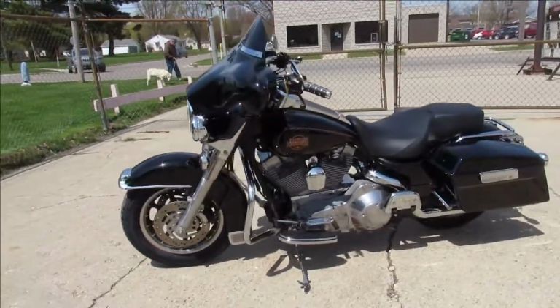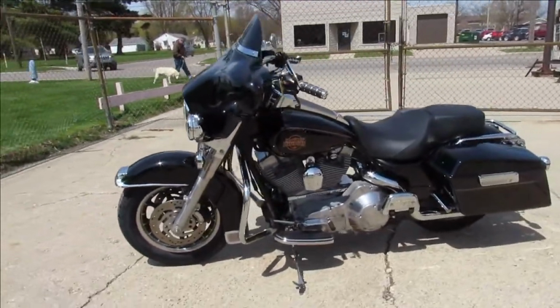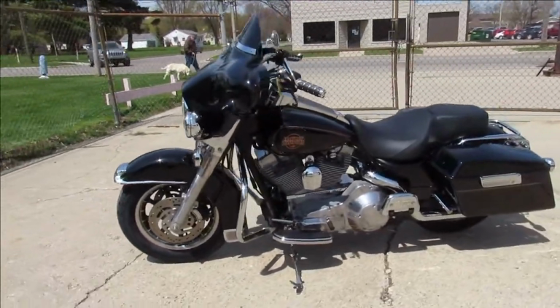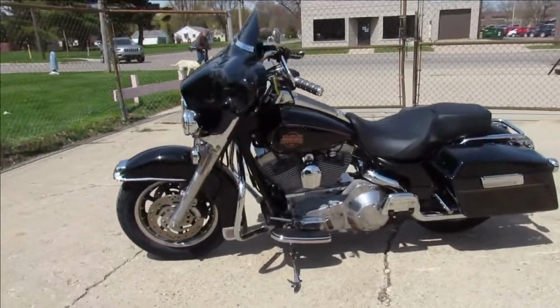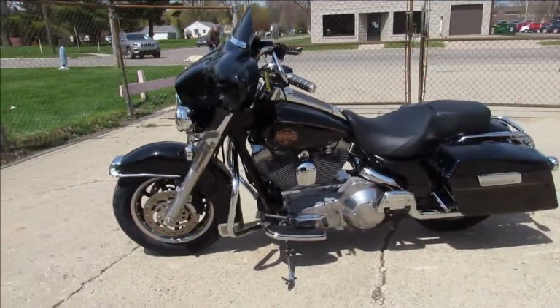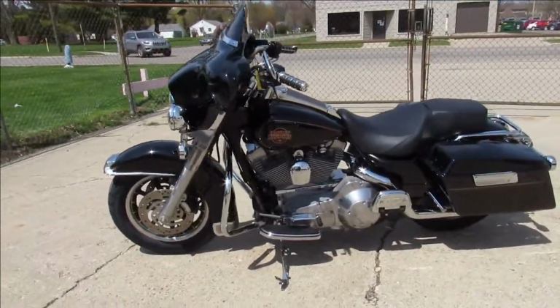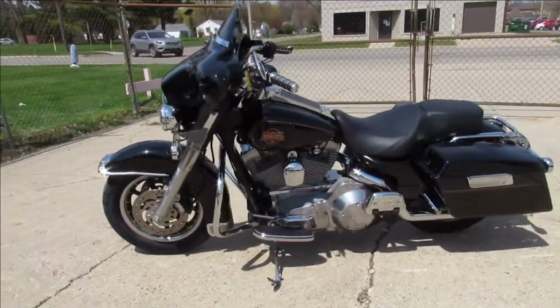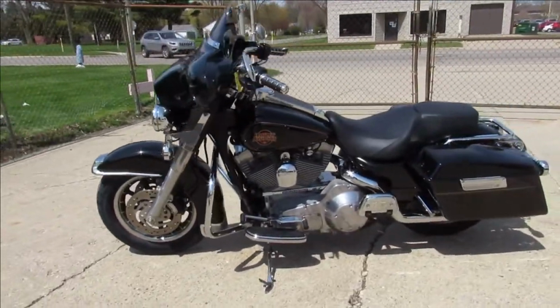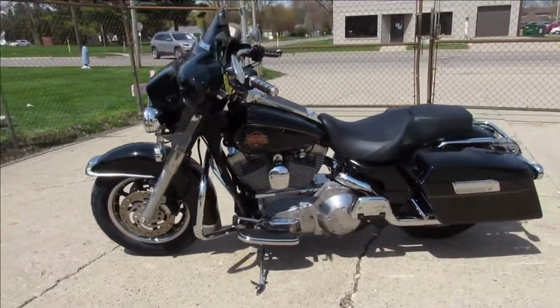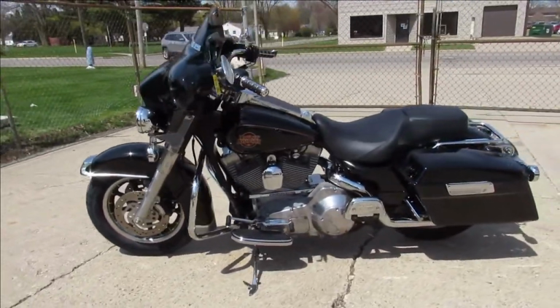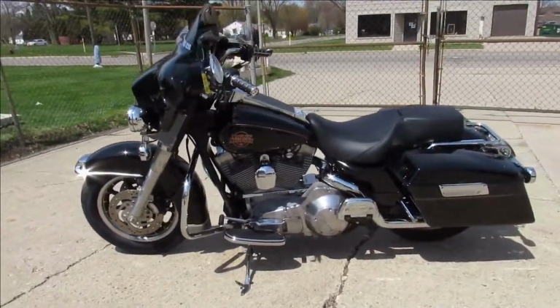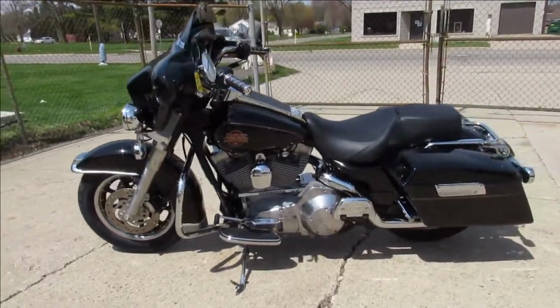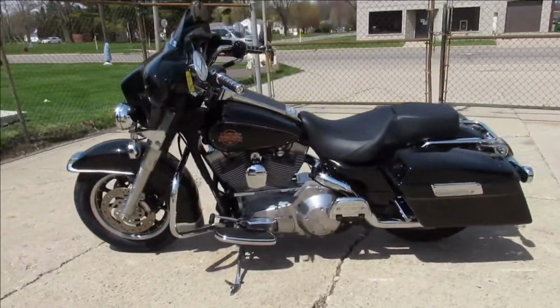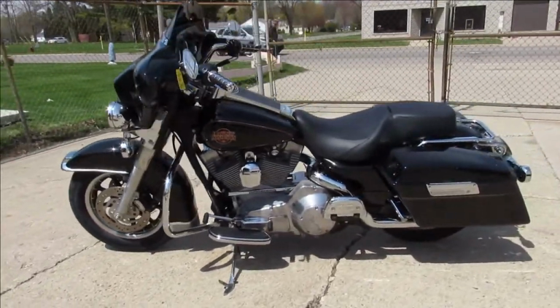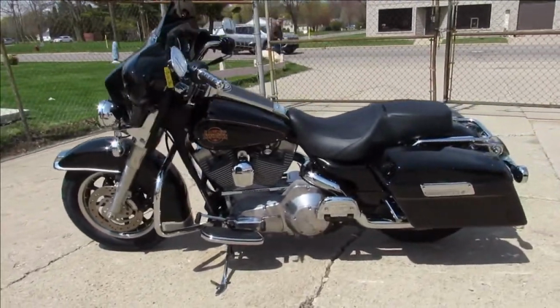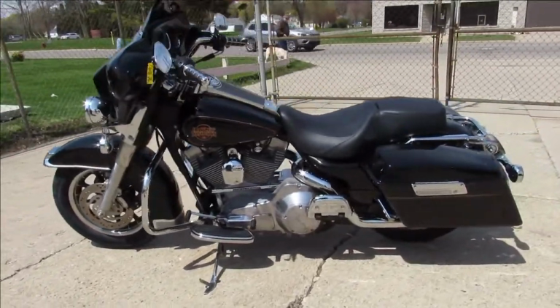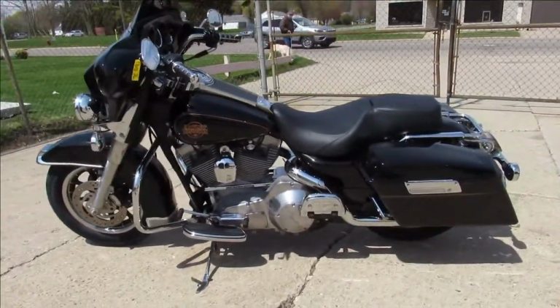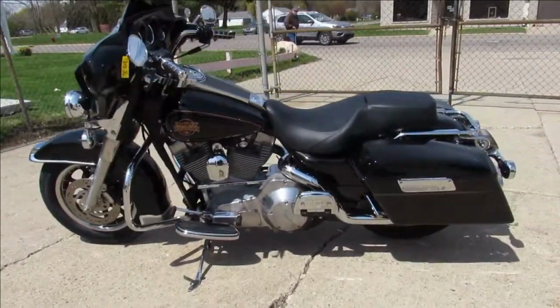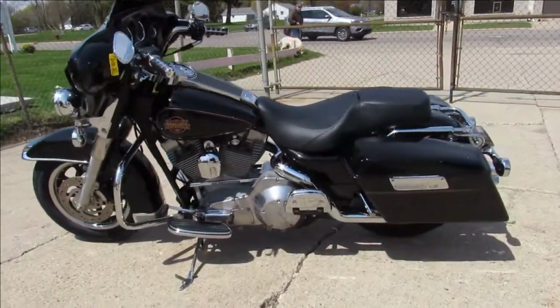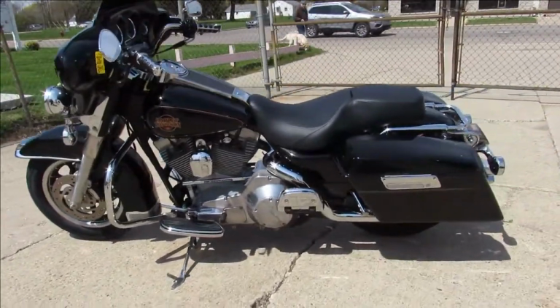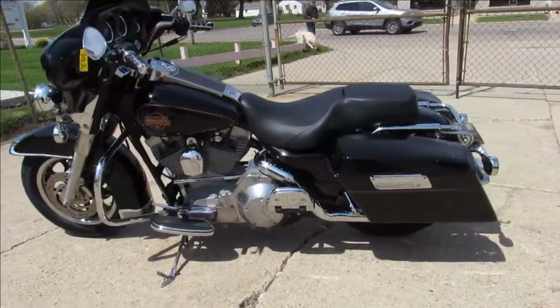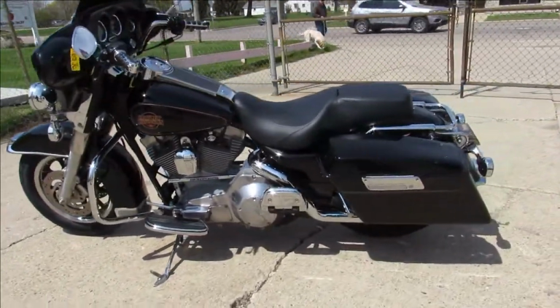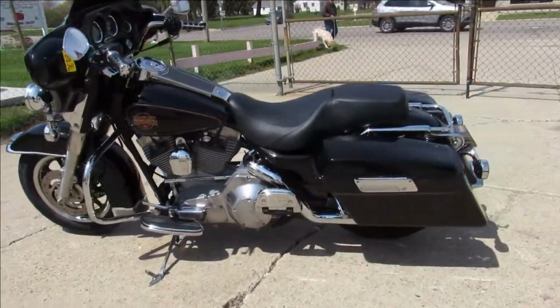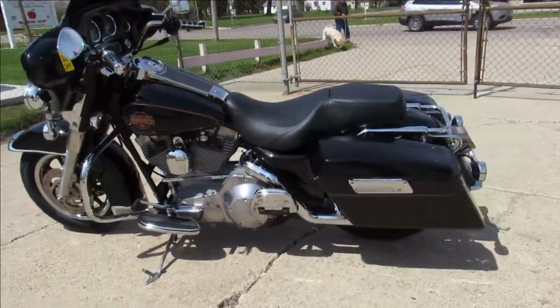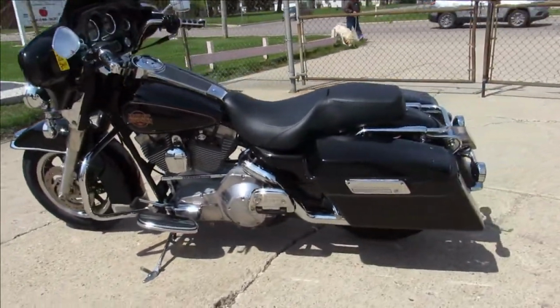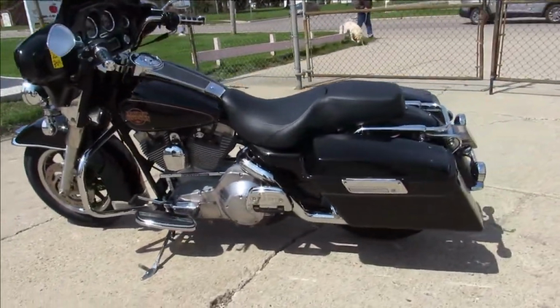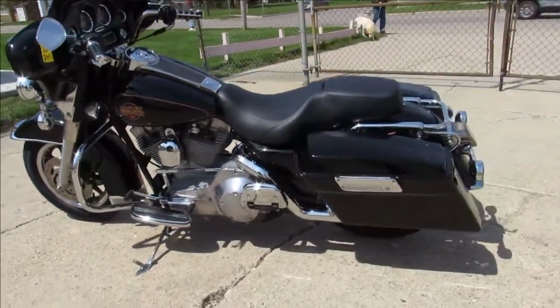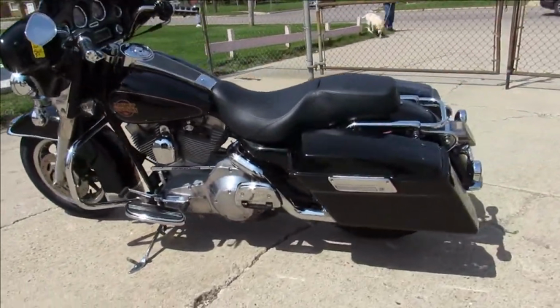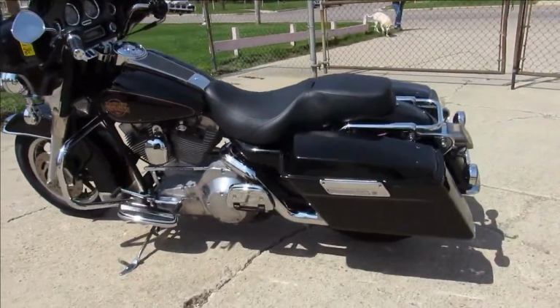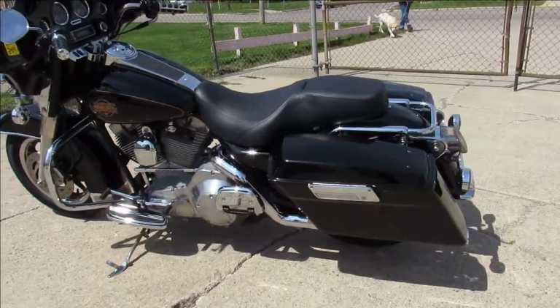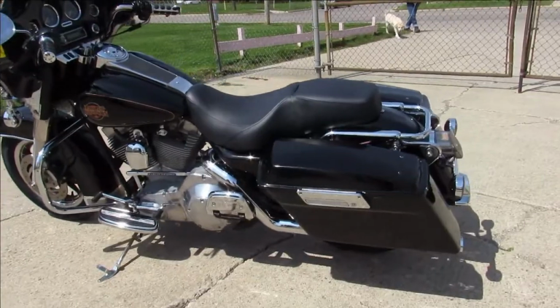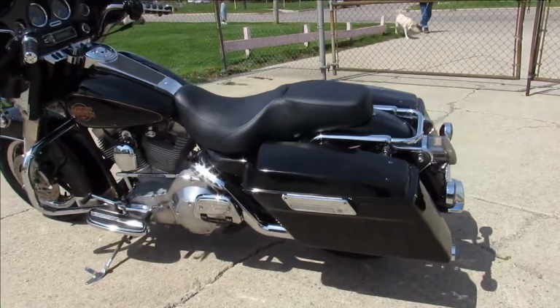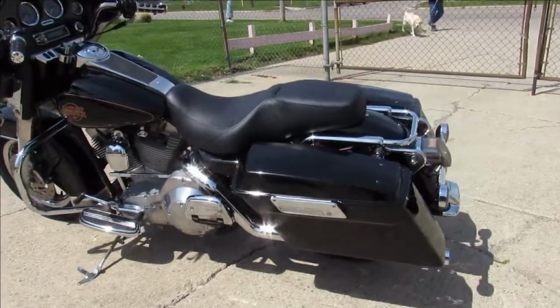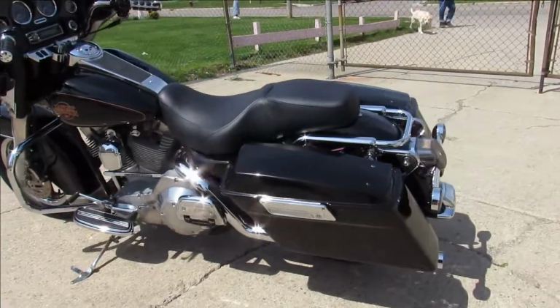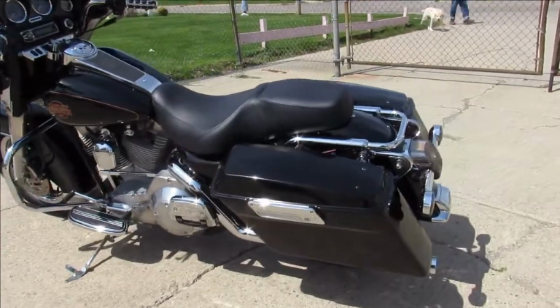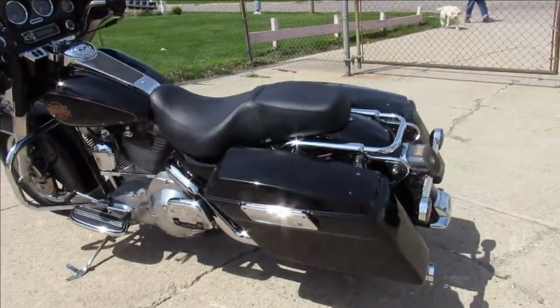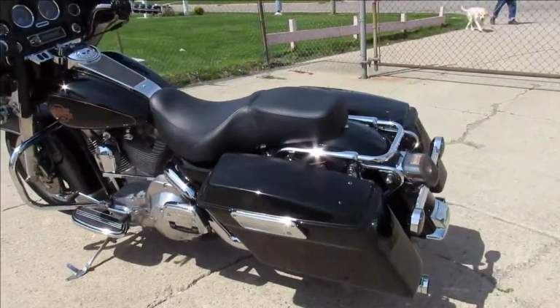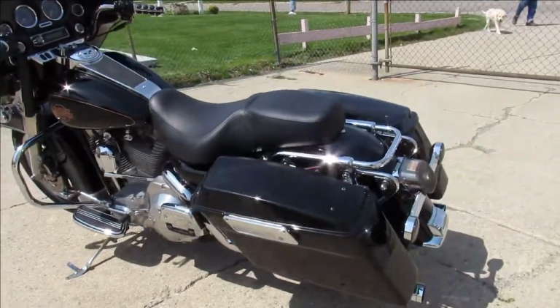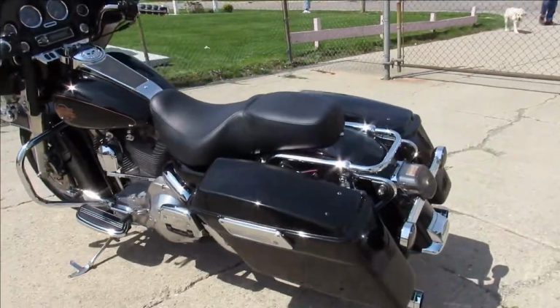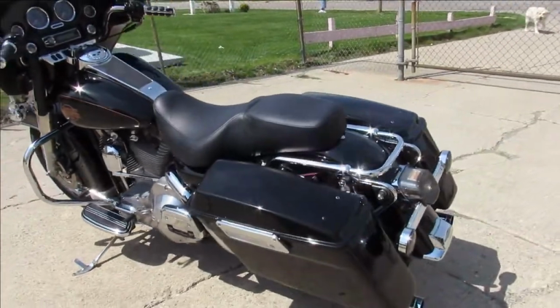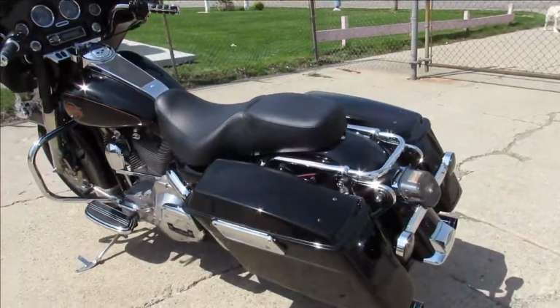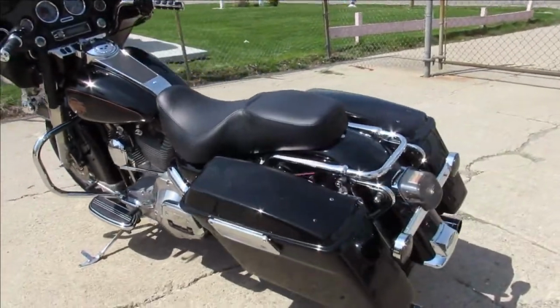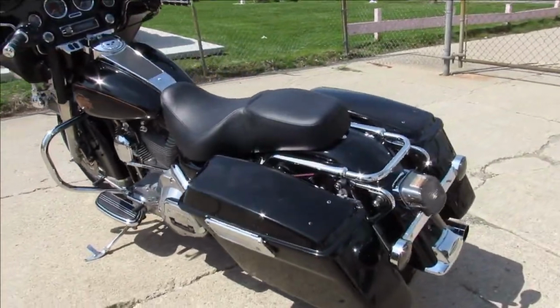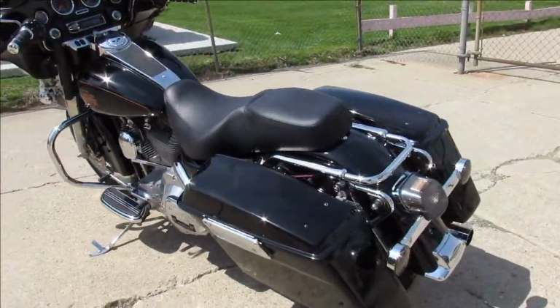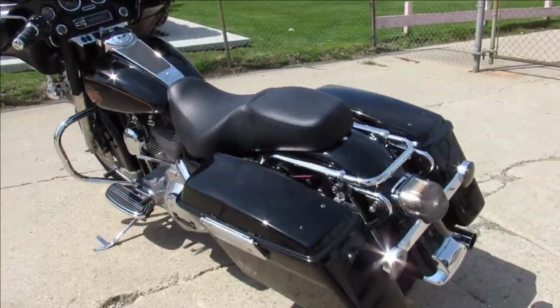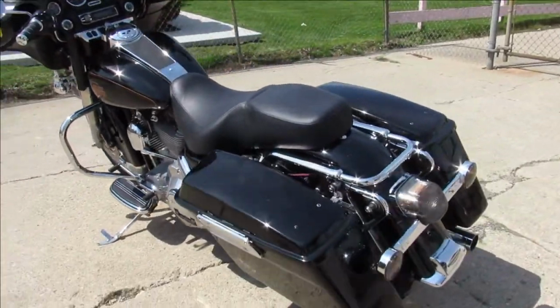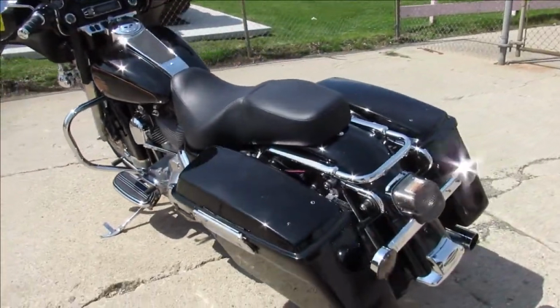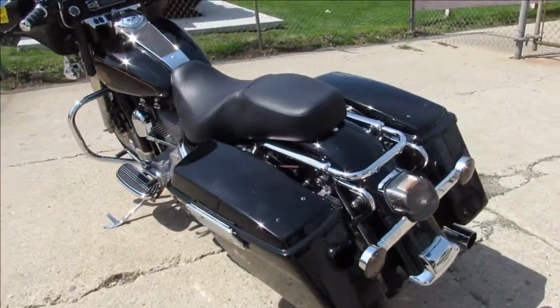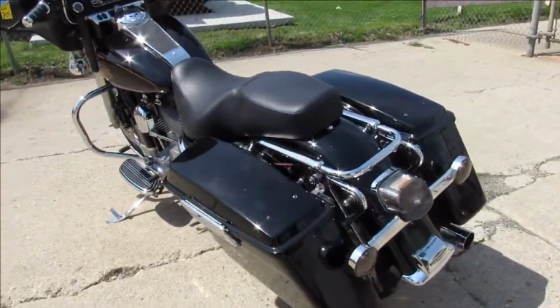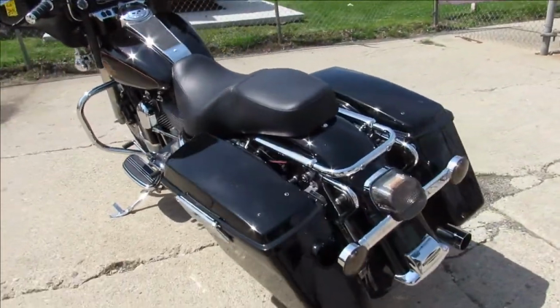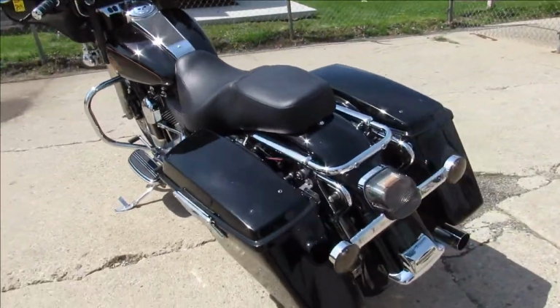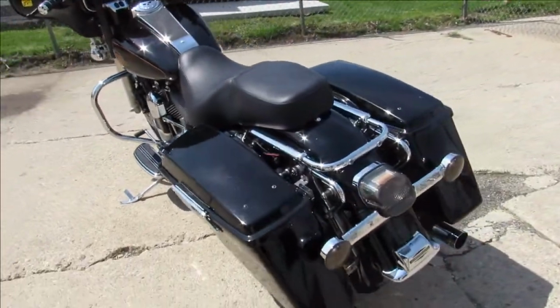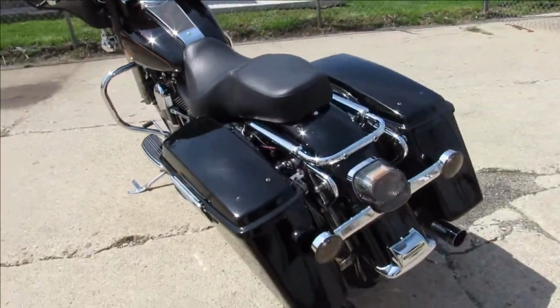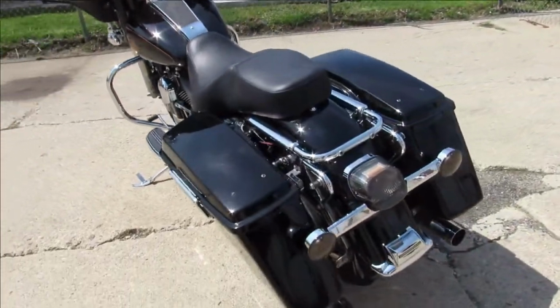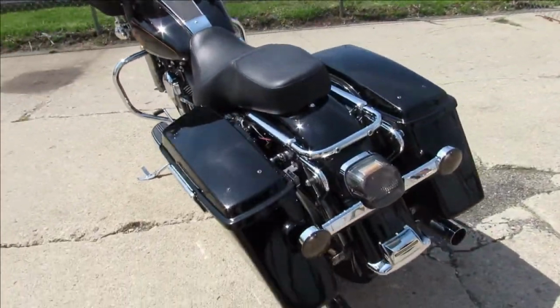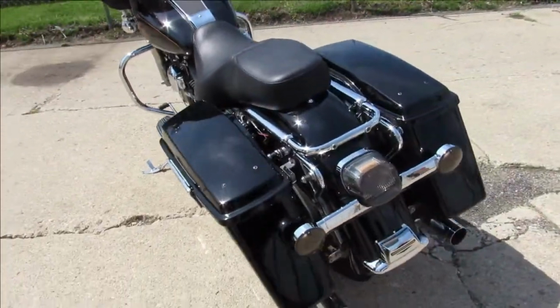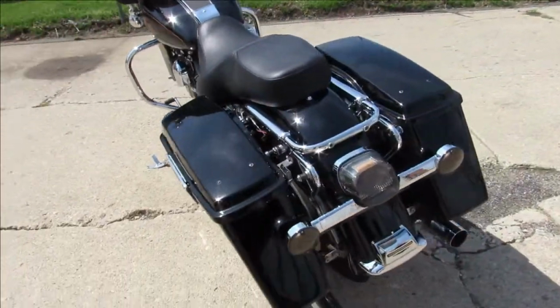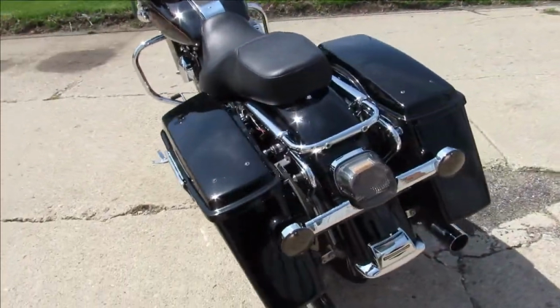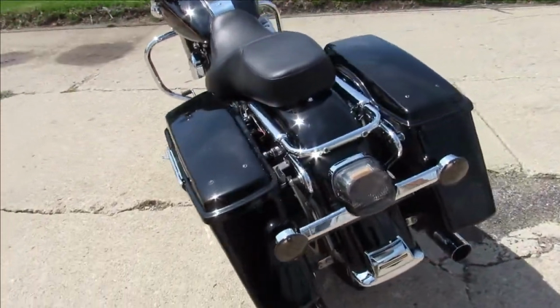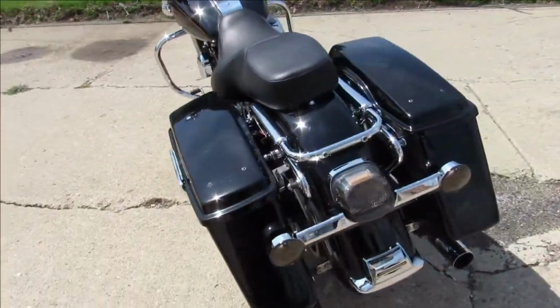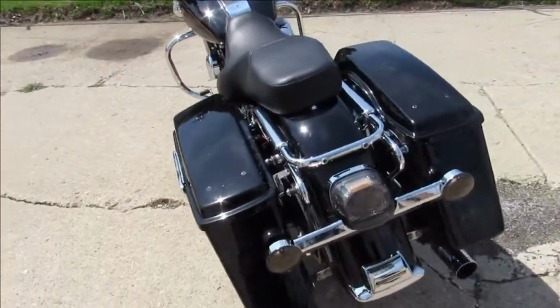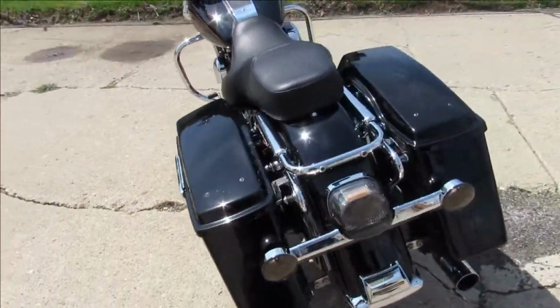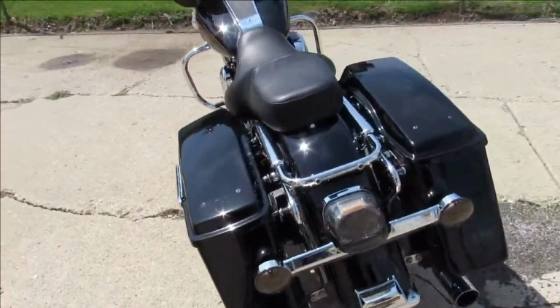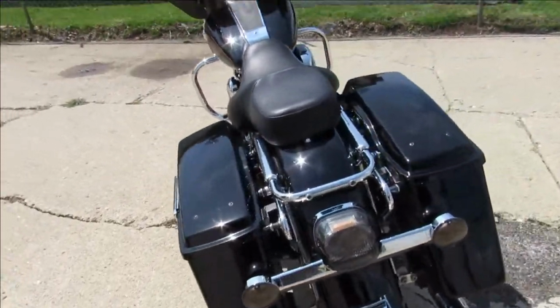Vivid black paint shines like new. It's got a sharp, clean full dresser — crank up the Kenwood stereo and hit the street.